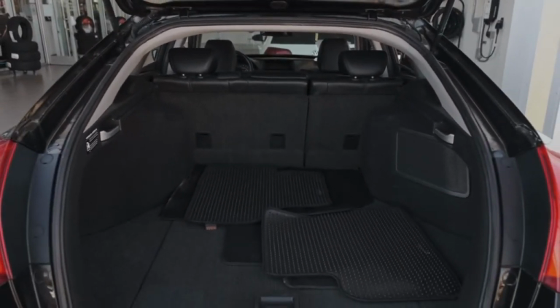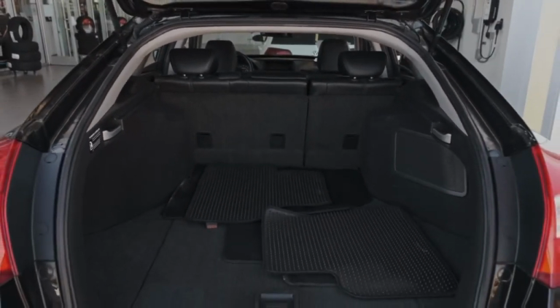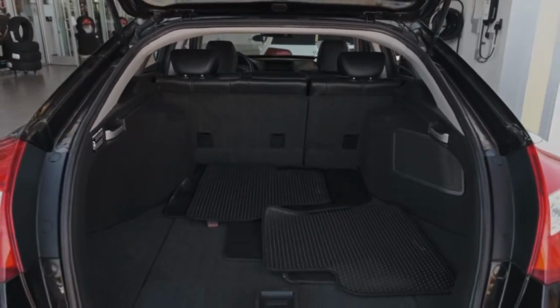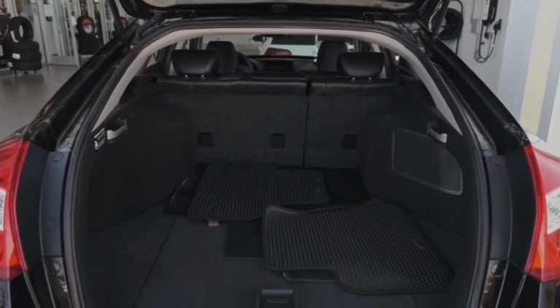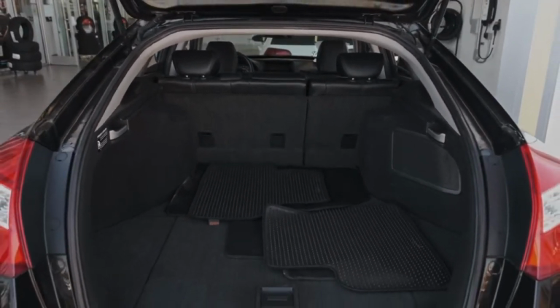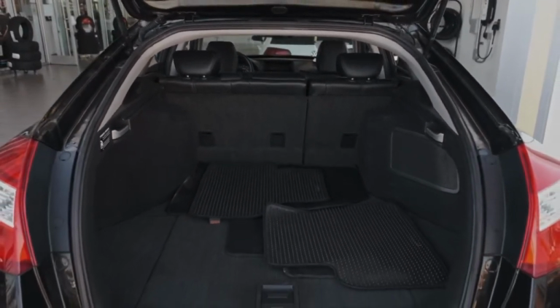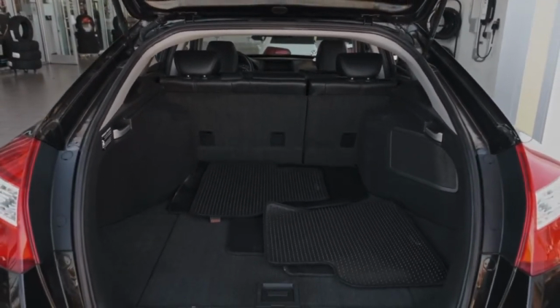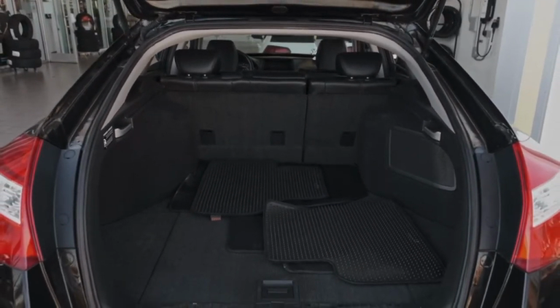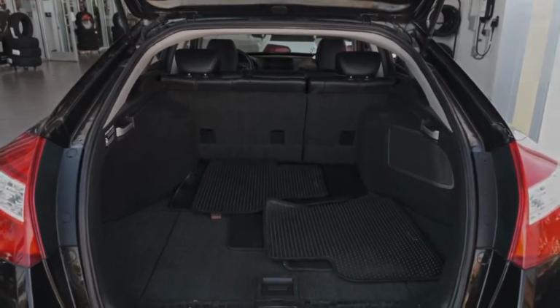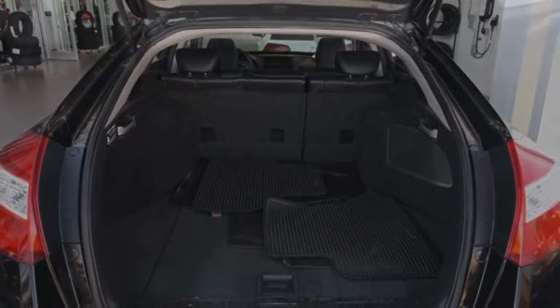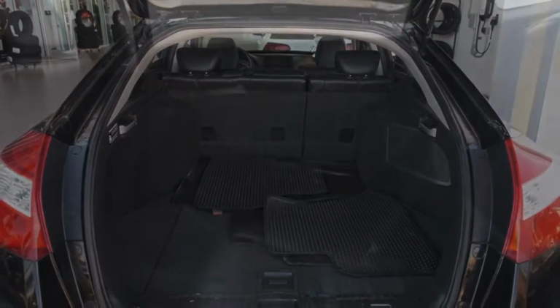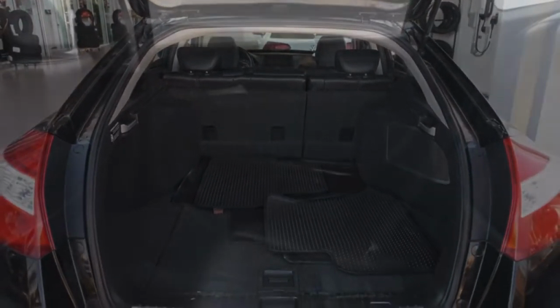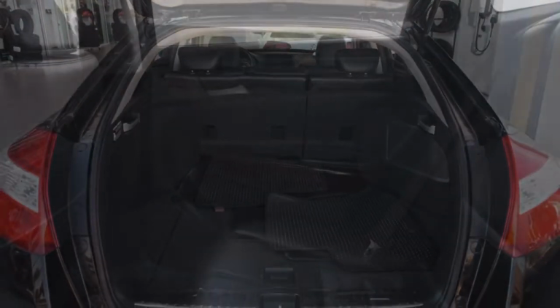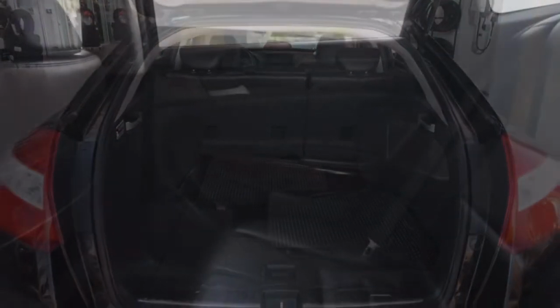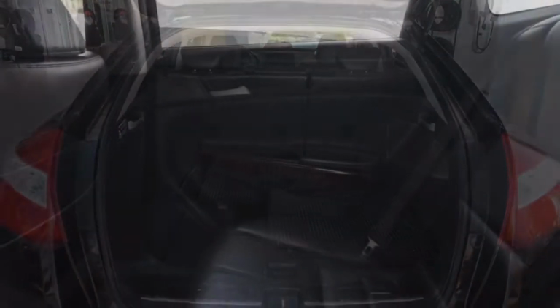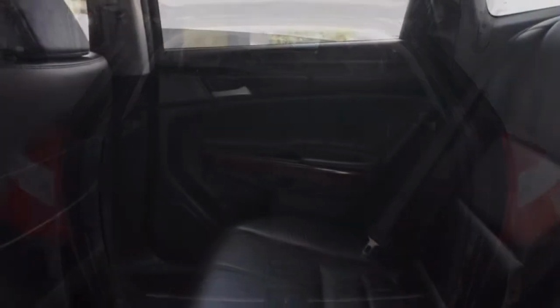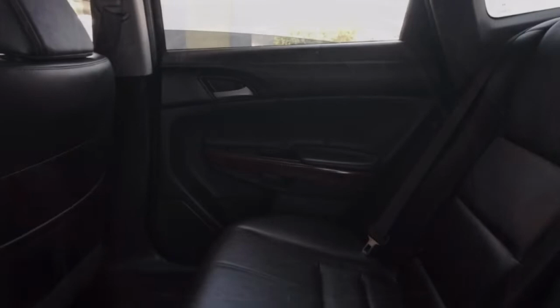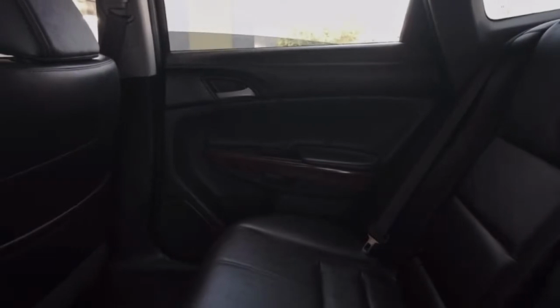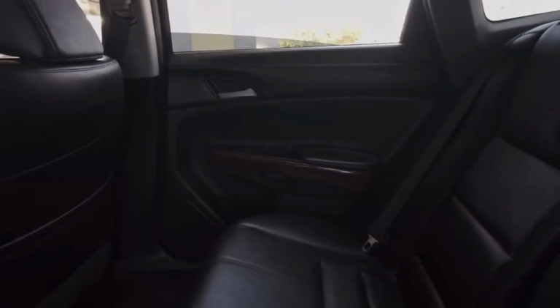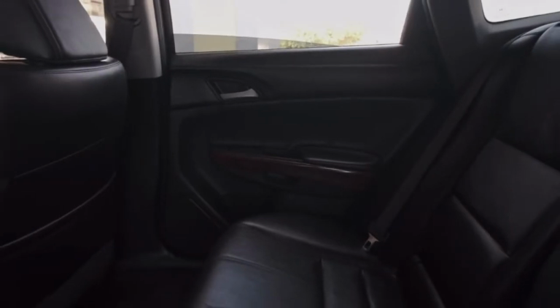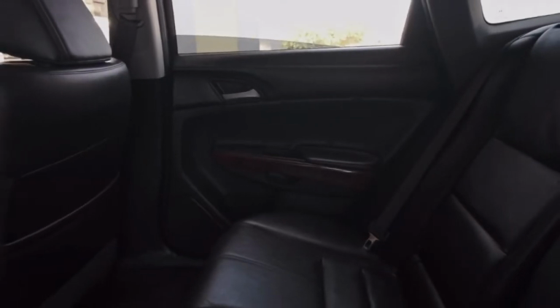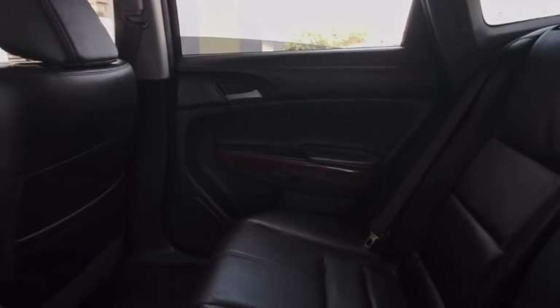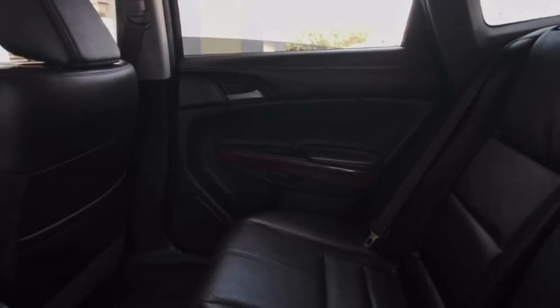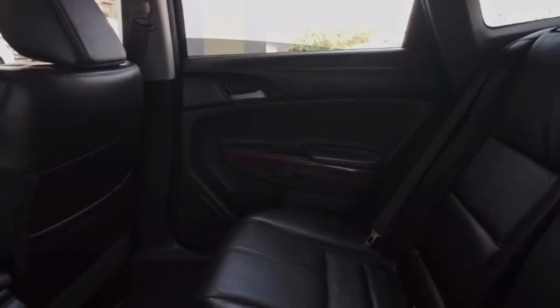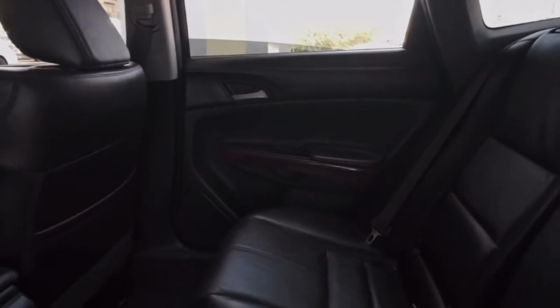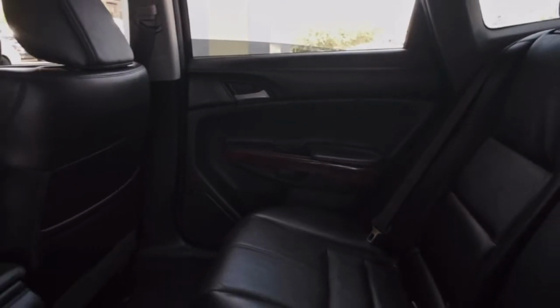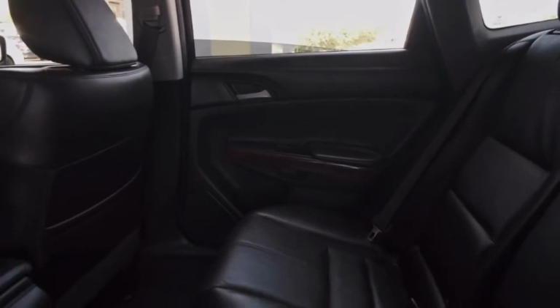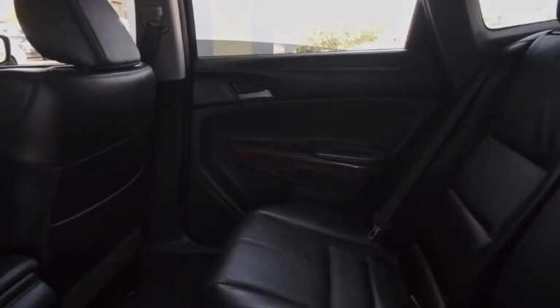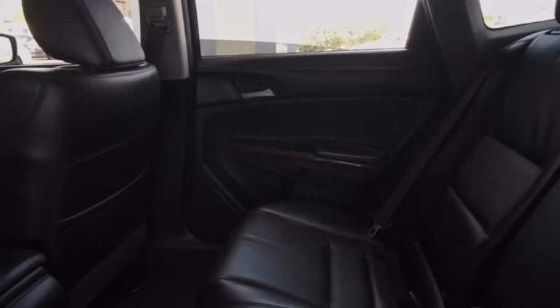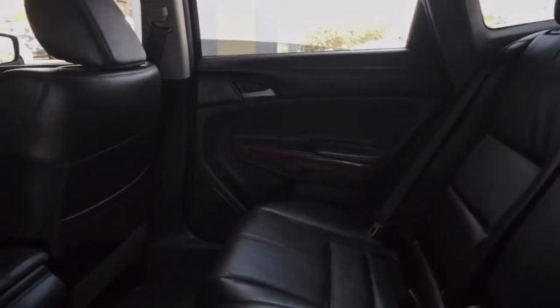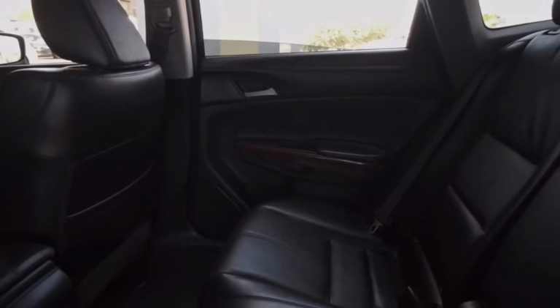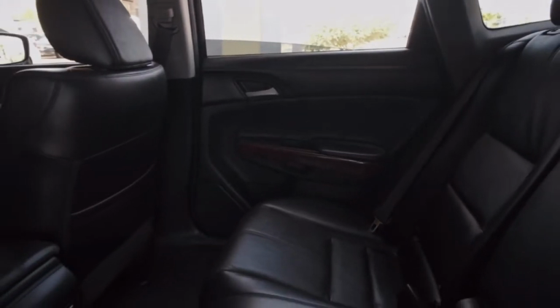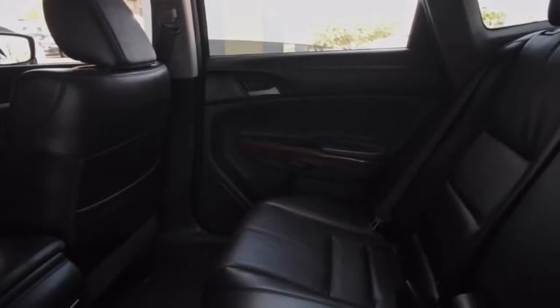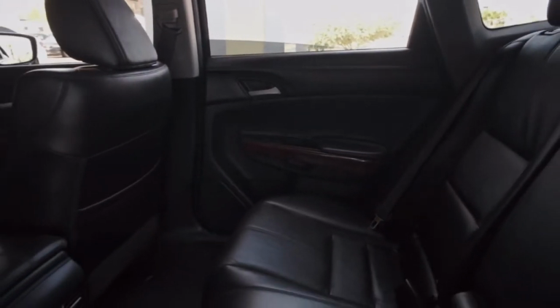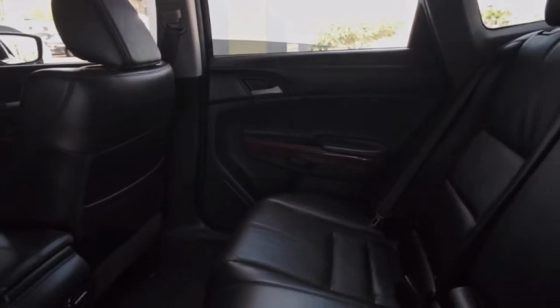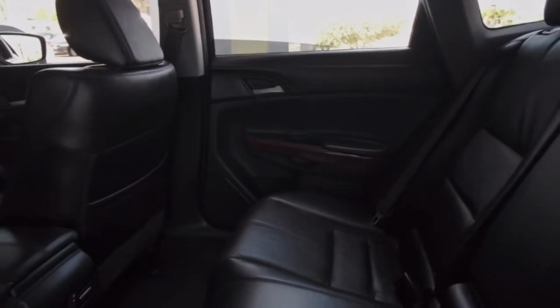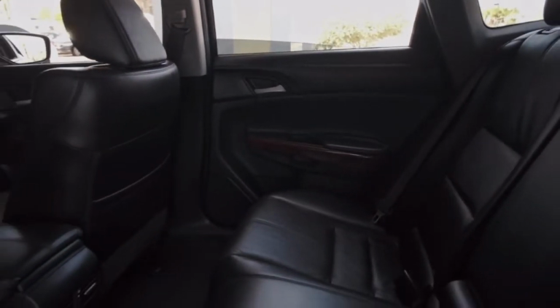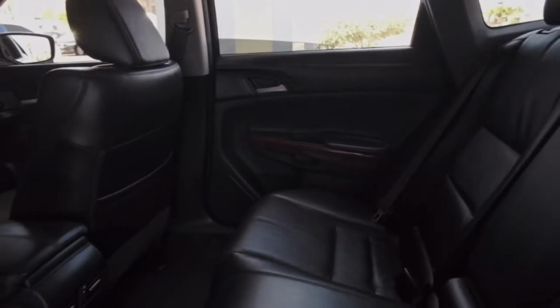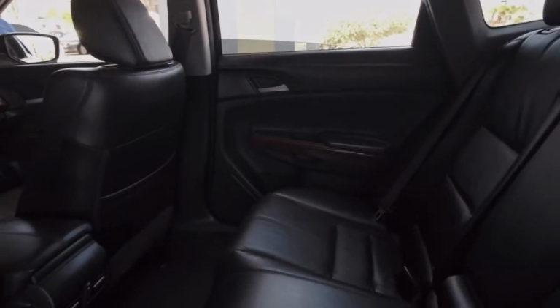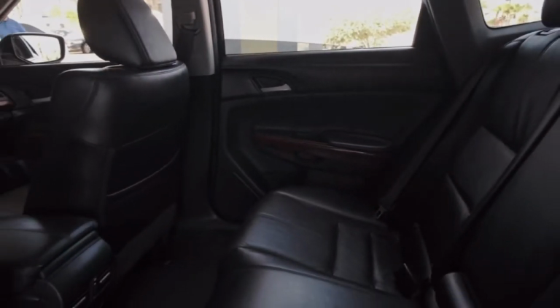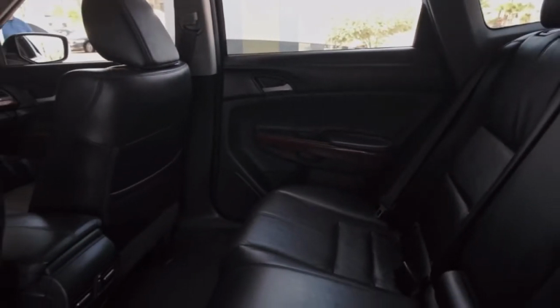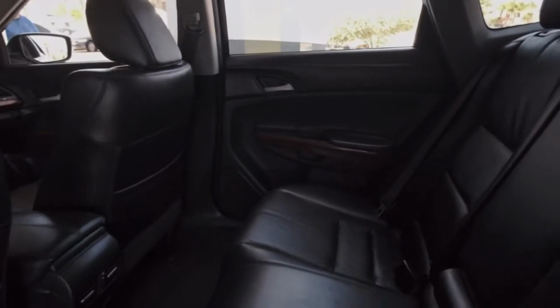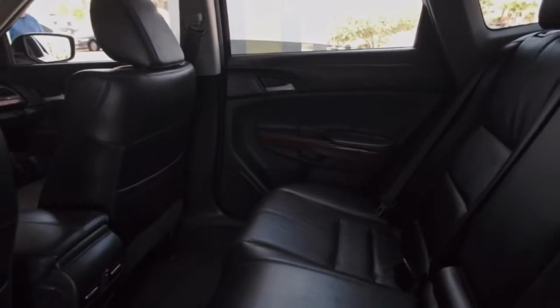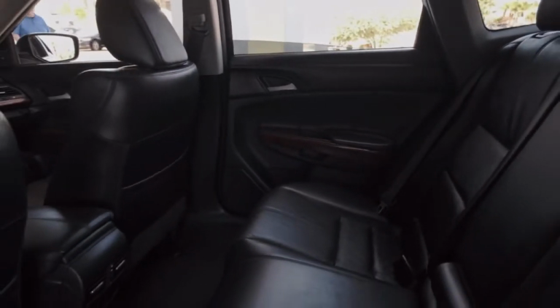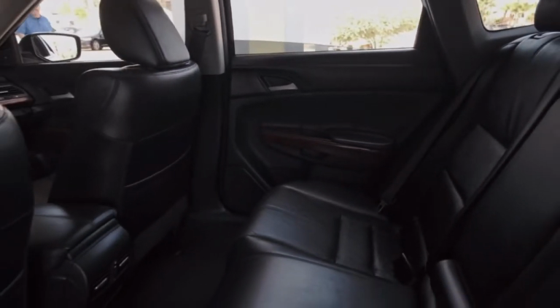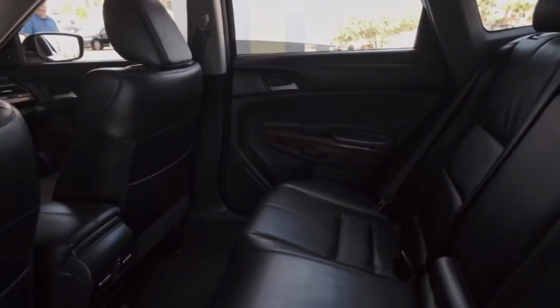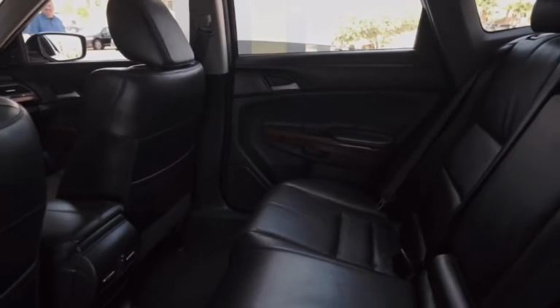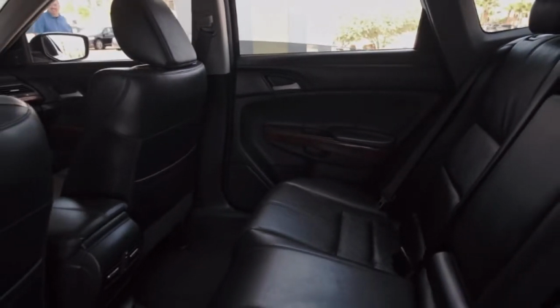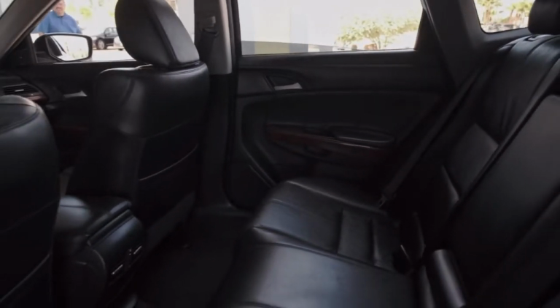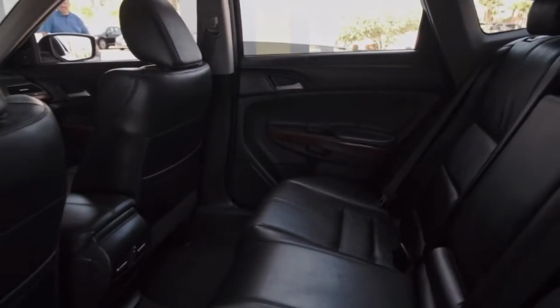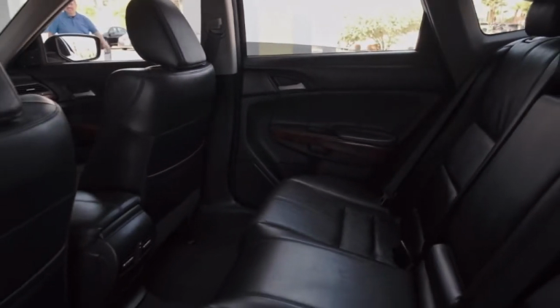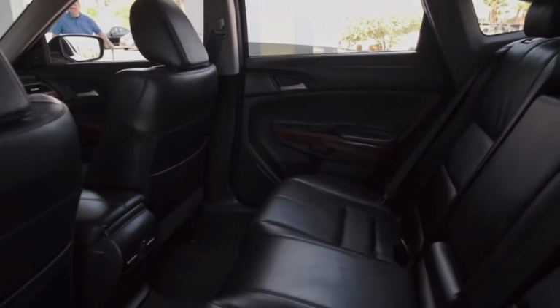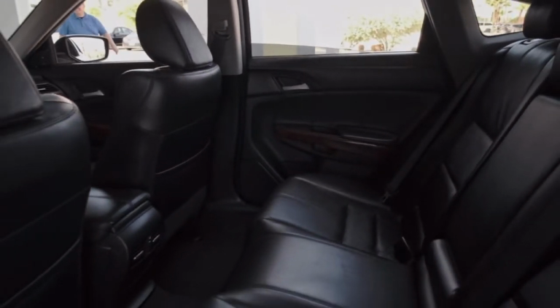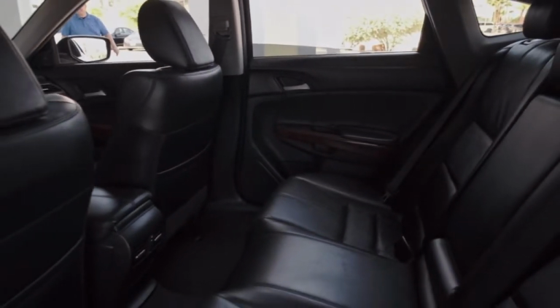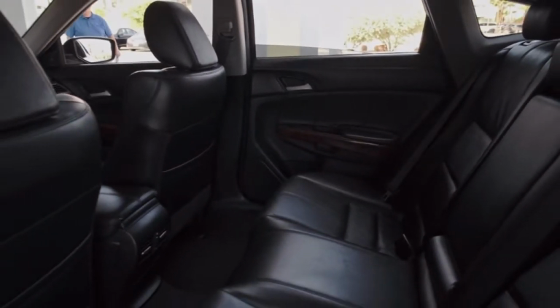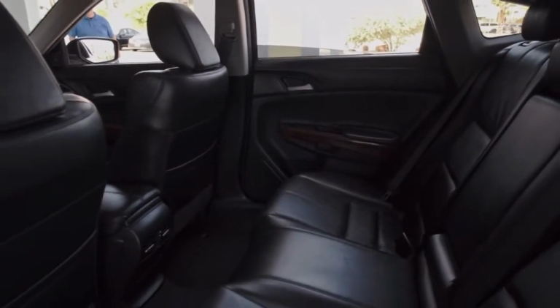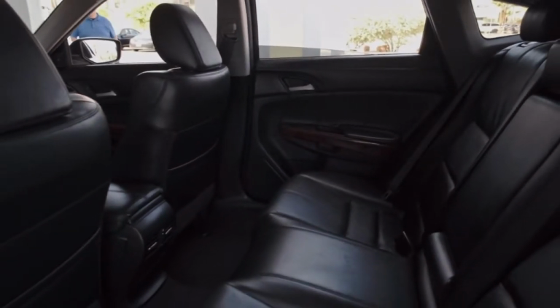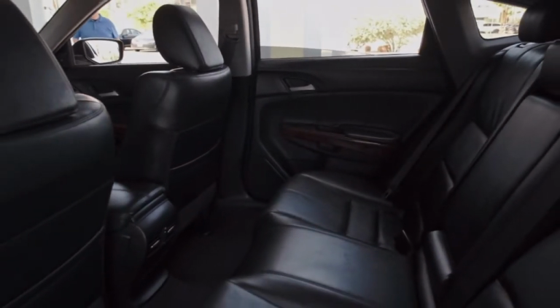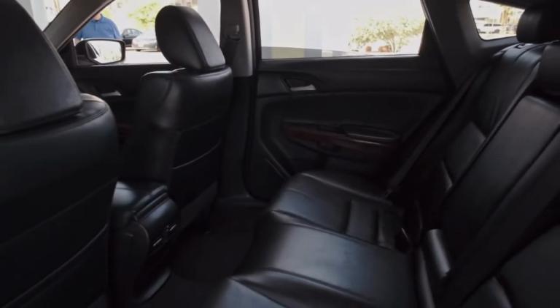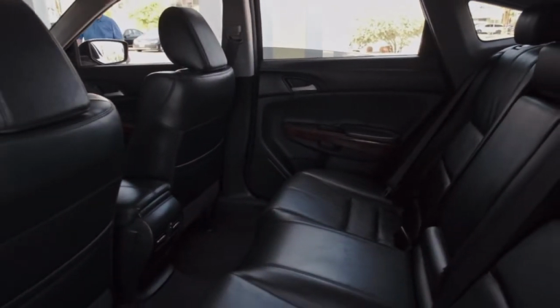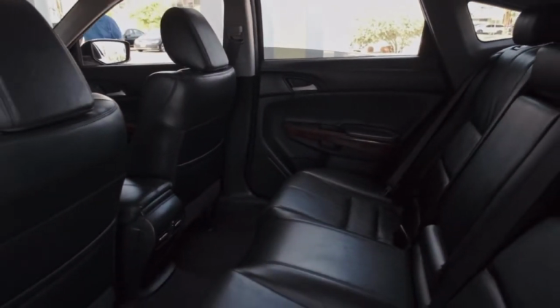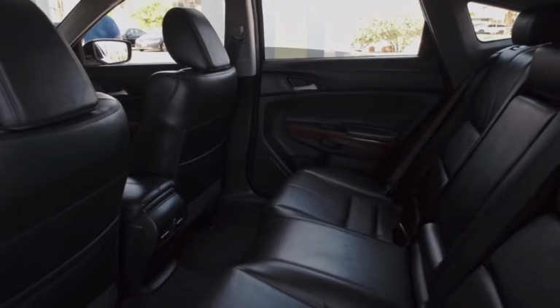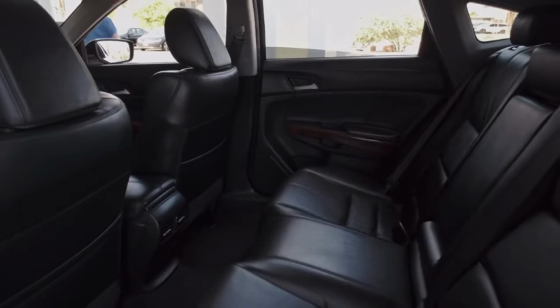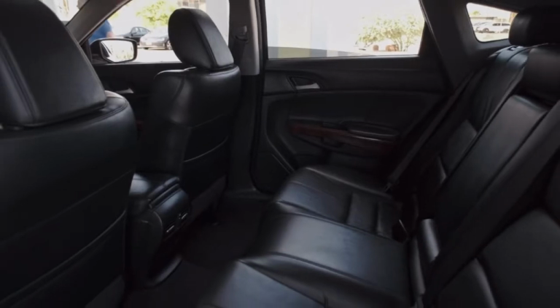Enjoy the calm in this thoughtfully designed, smooth-riding Crosstour. Come in for a test drive — our team will make it the best part of your day.